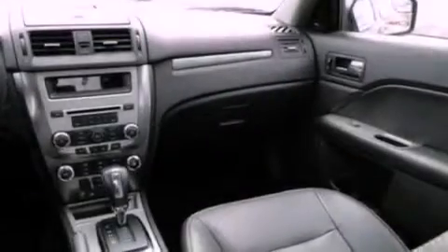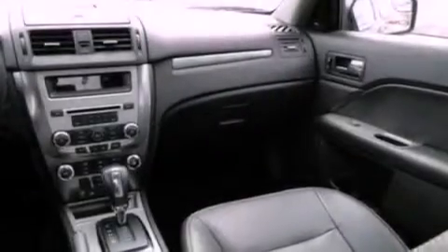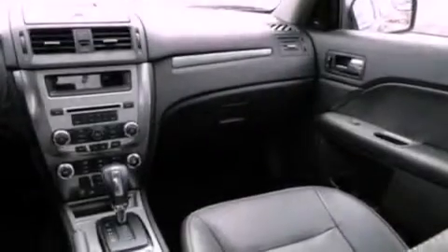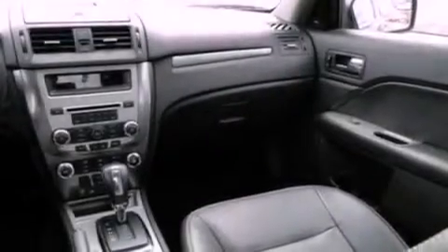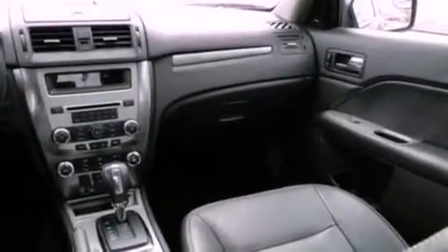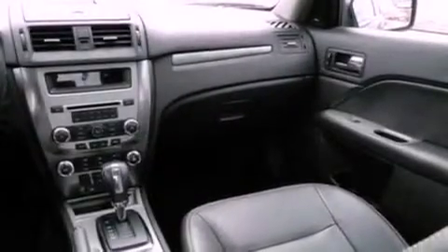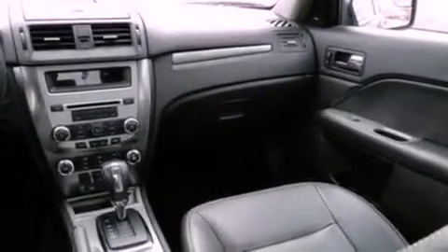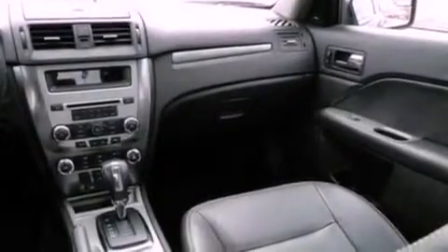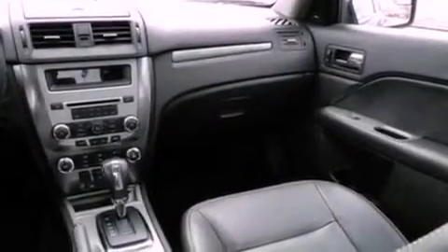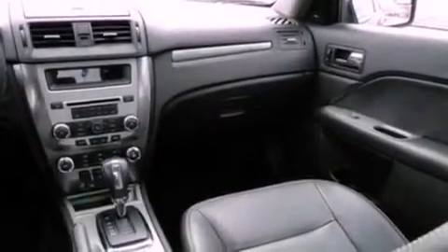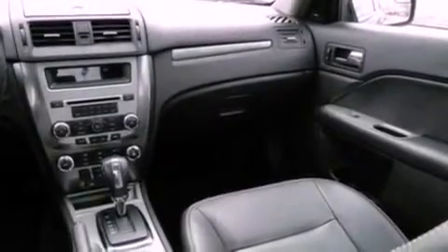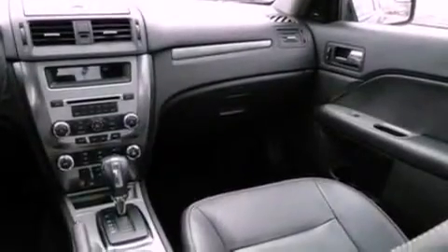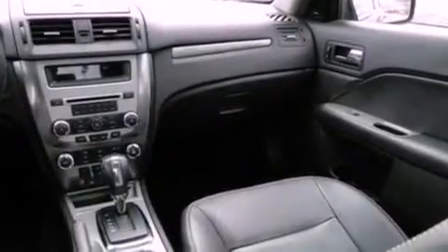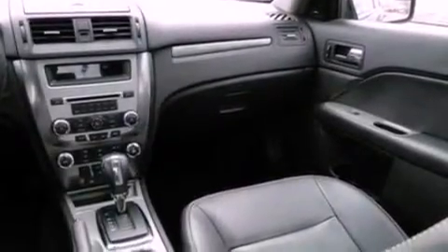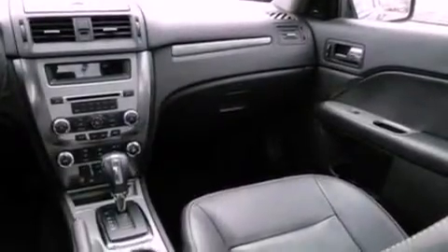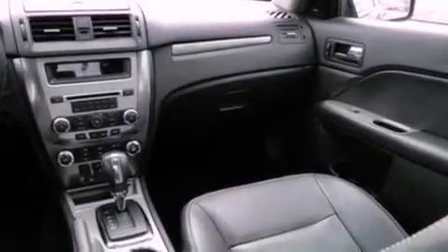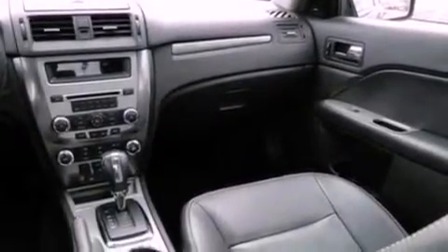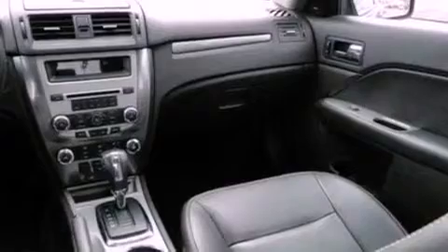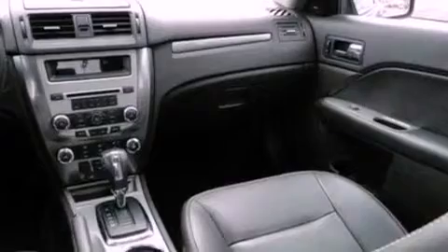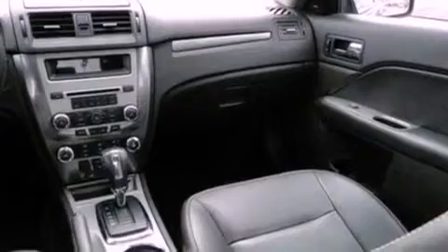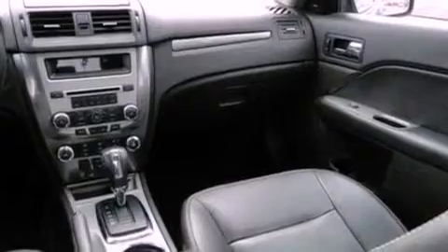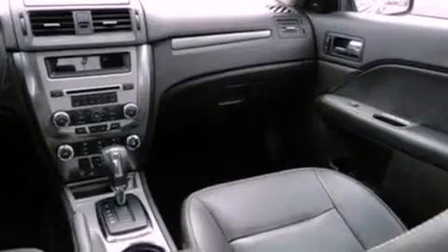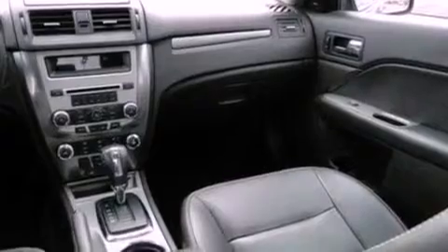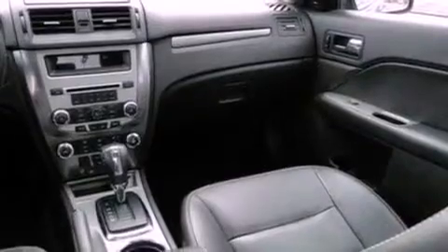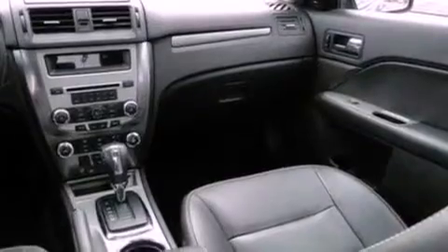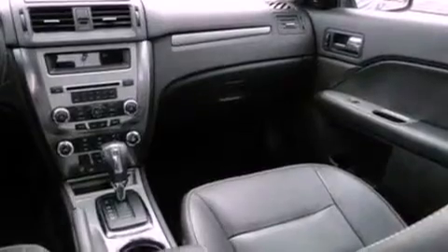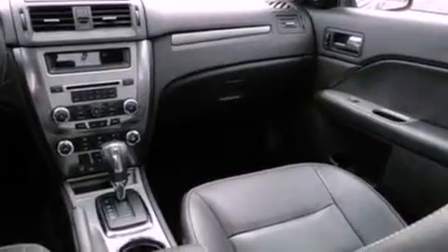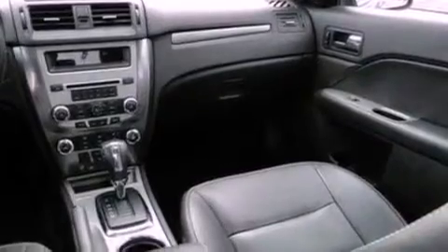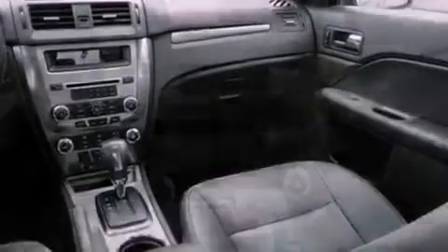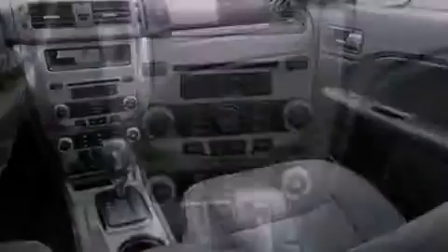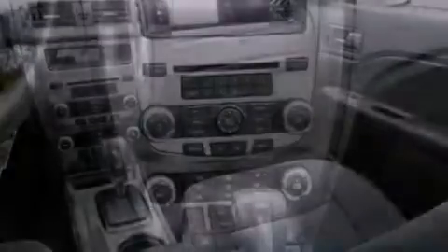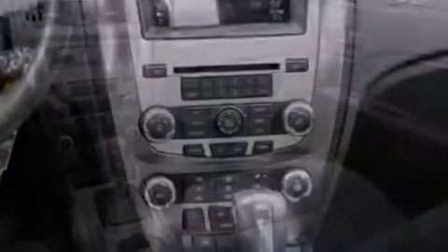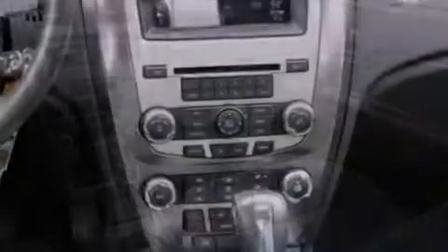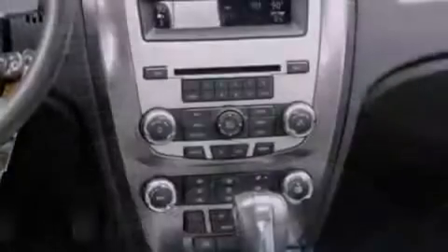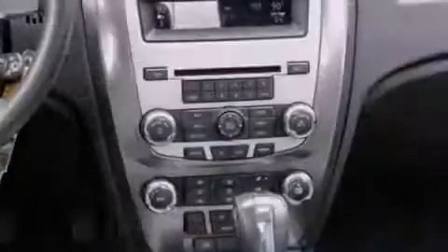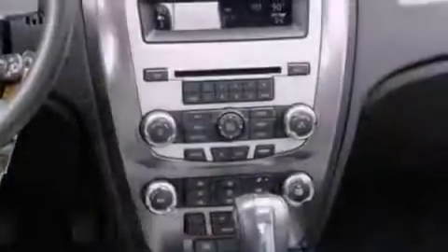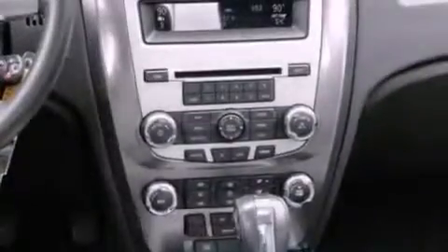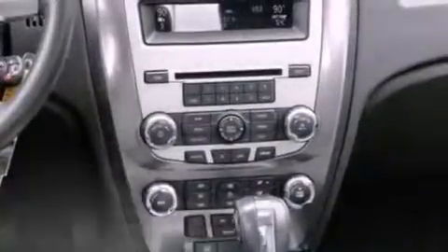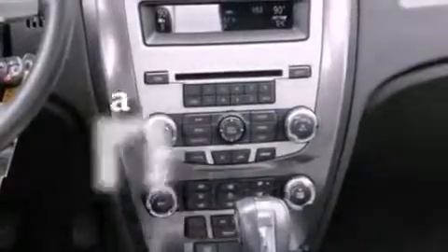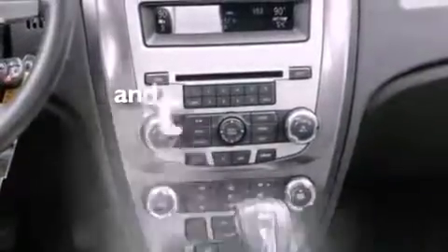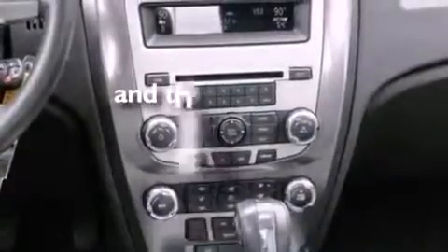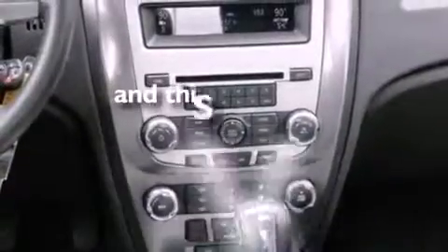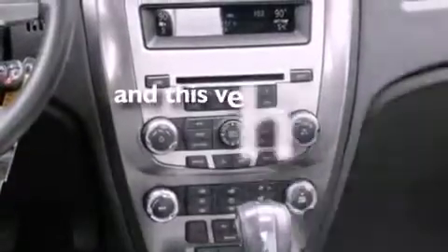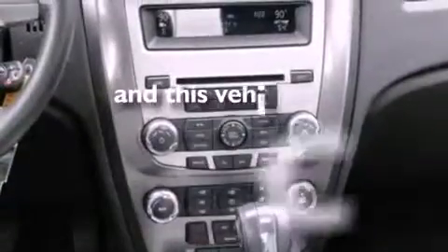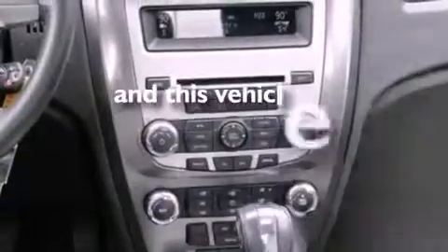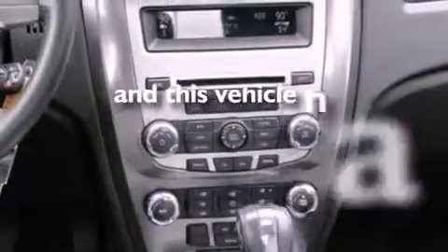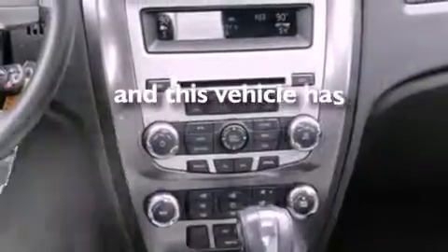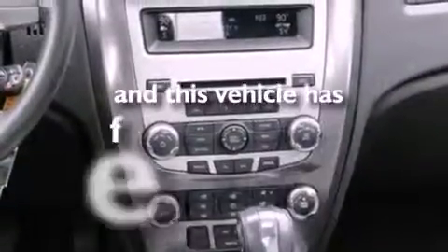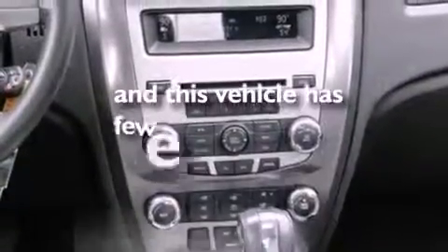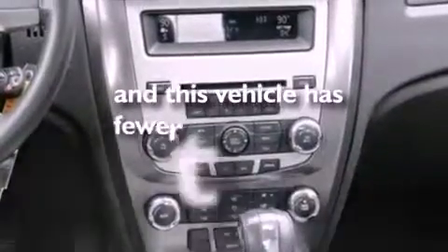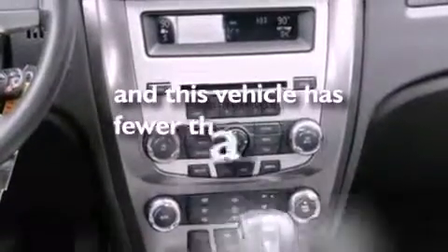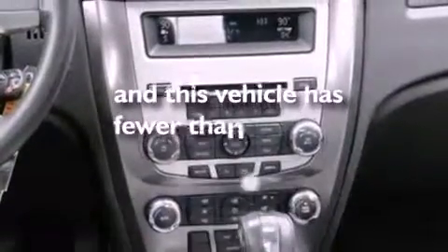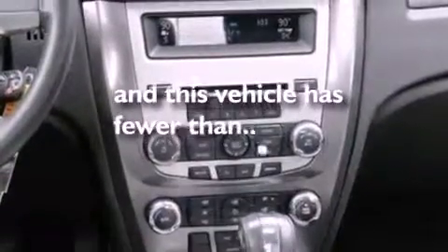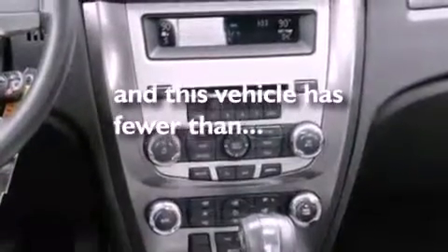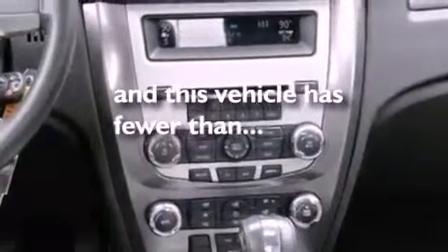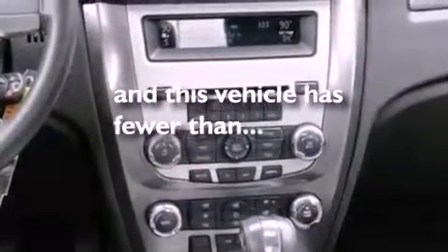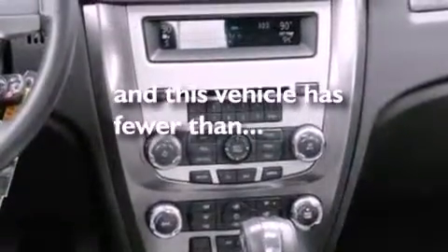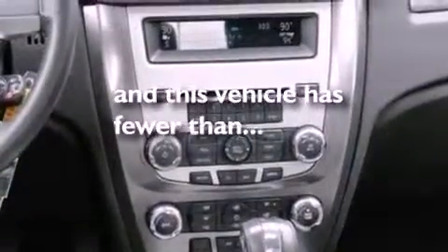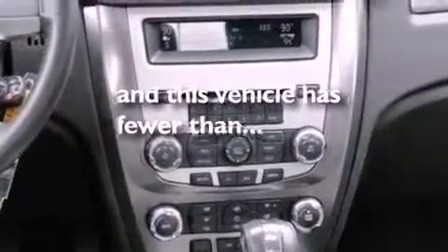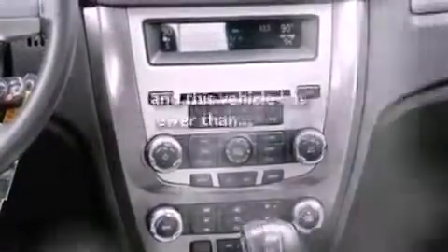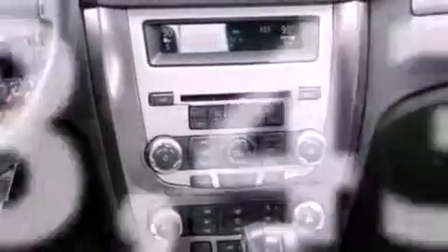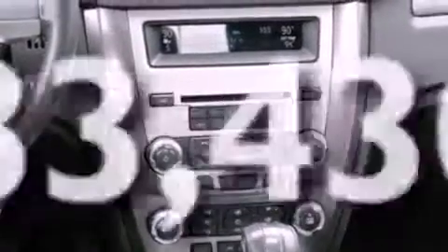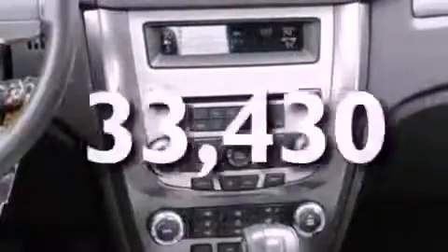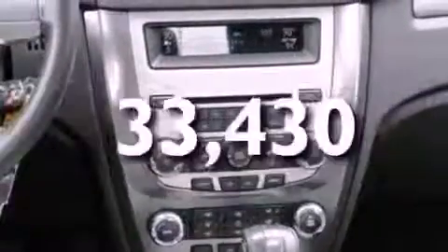Also included are desk-sensing headlights, a keyless entry system, and this vehicle has fewer than 34,000 miles on the odometer.